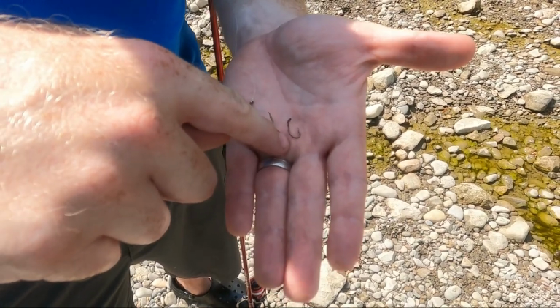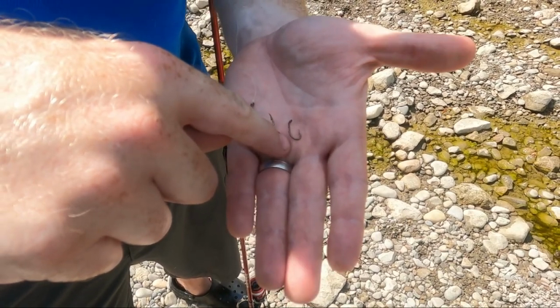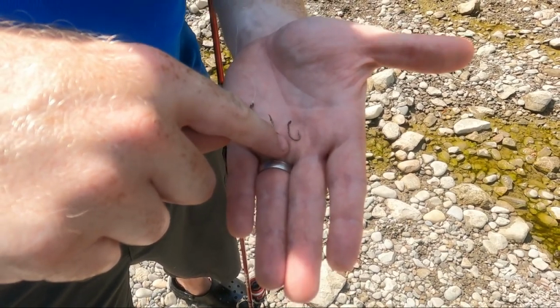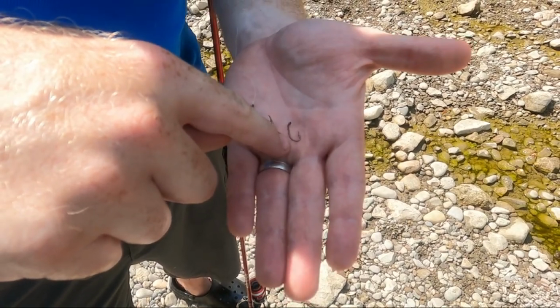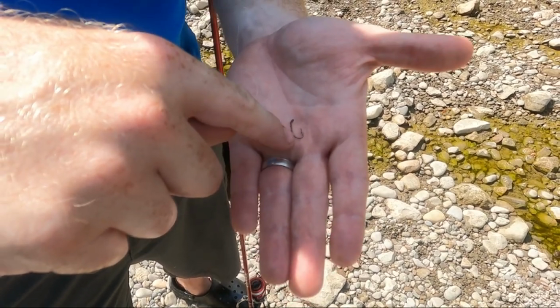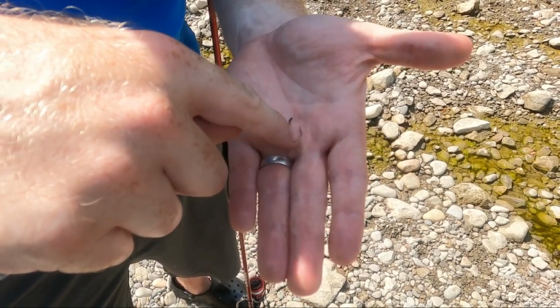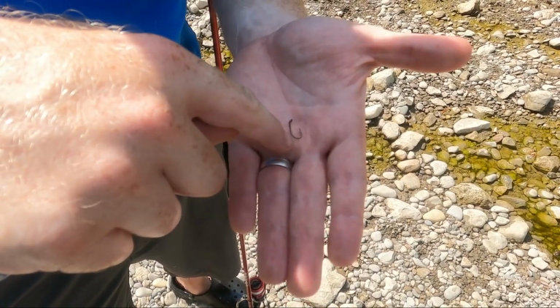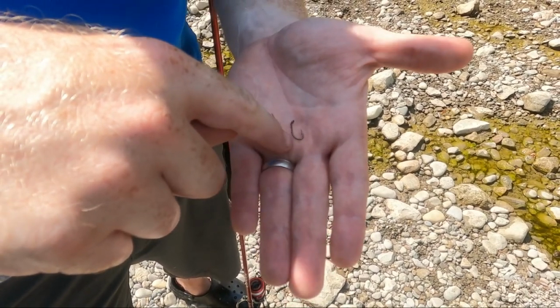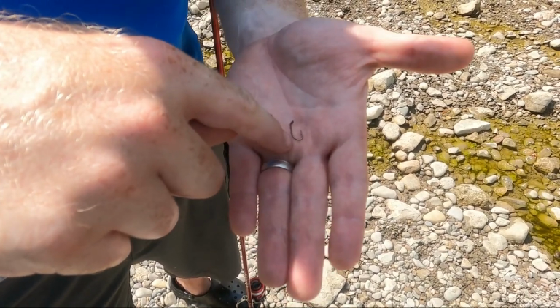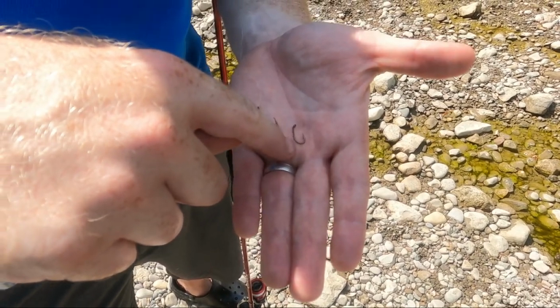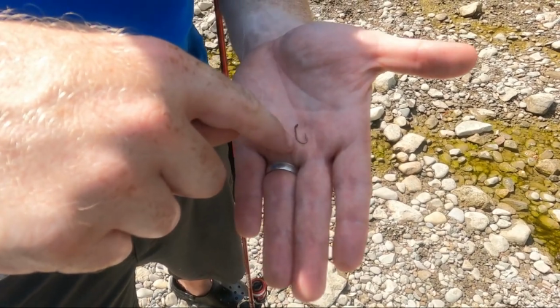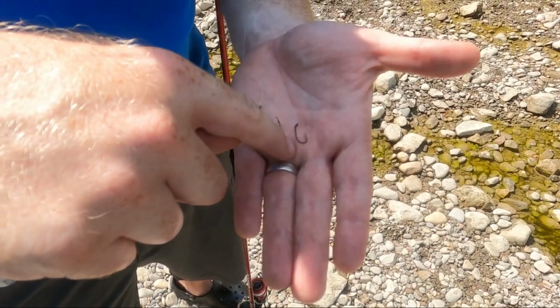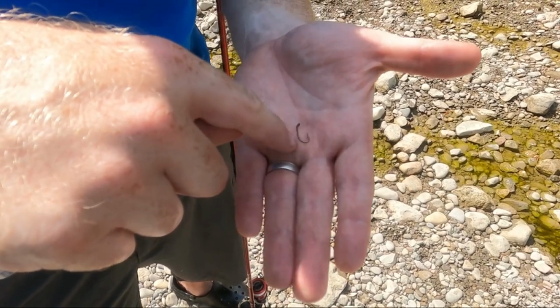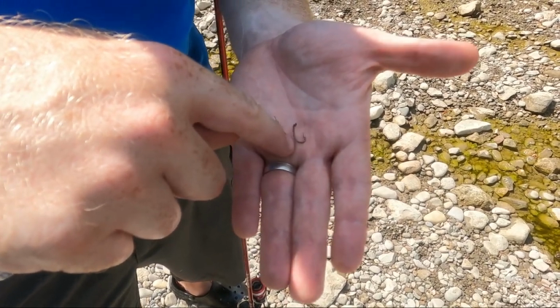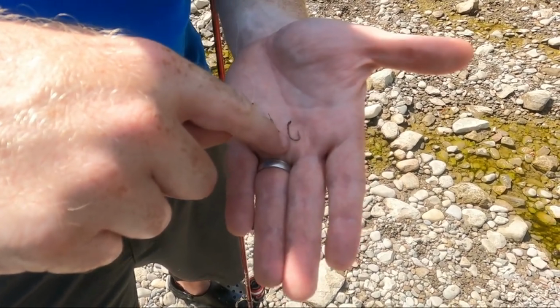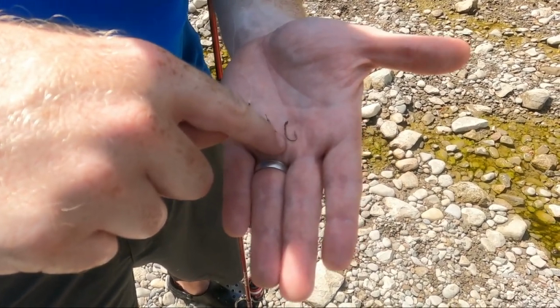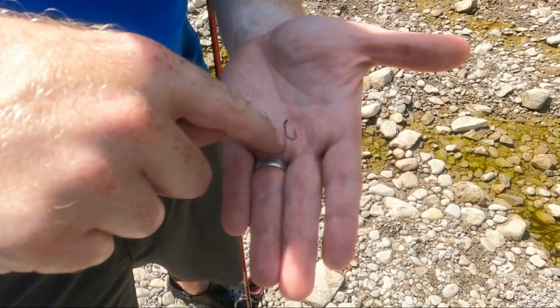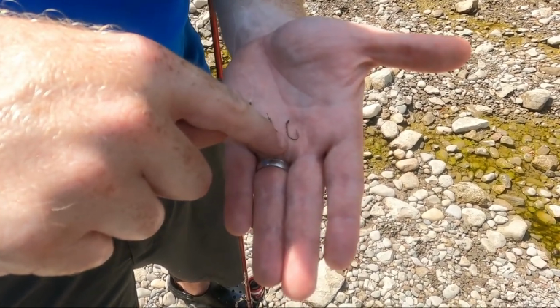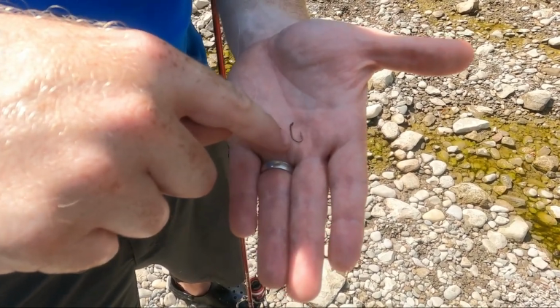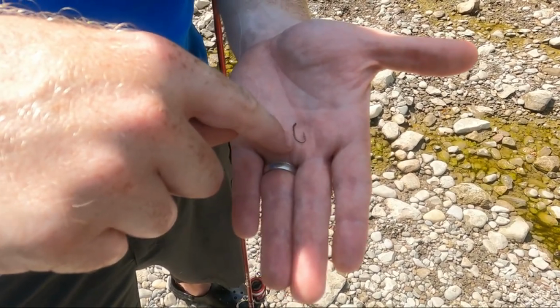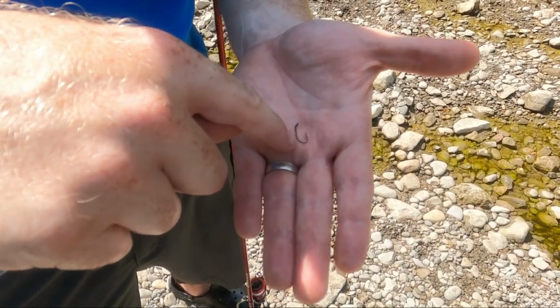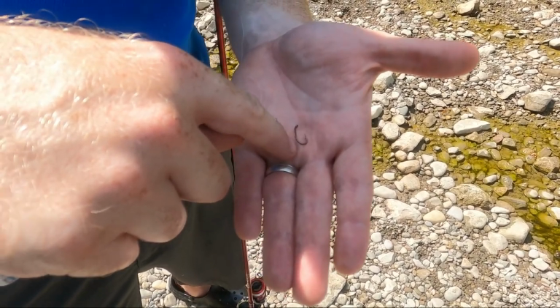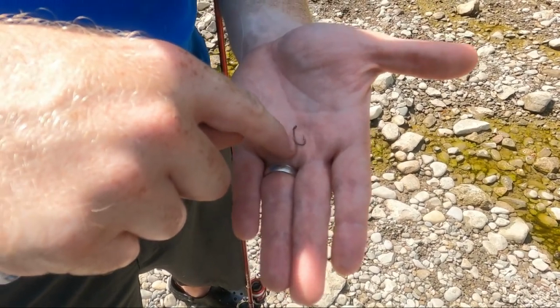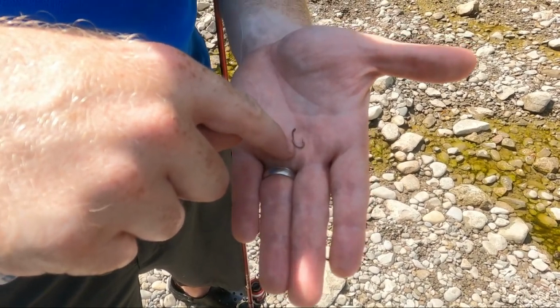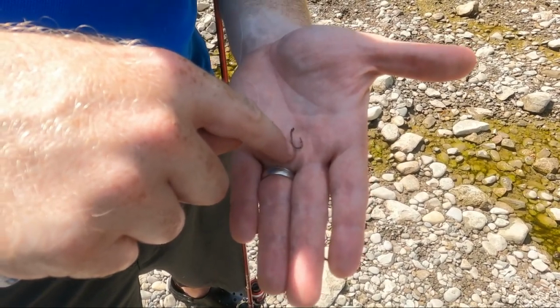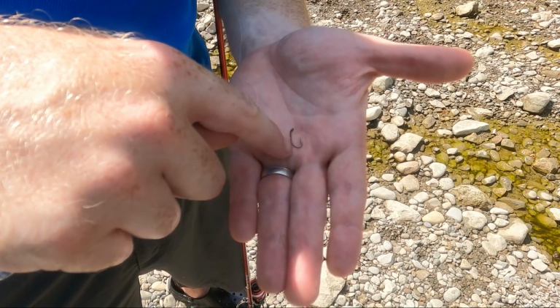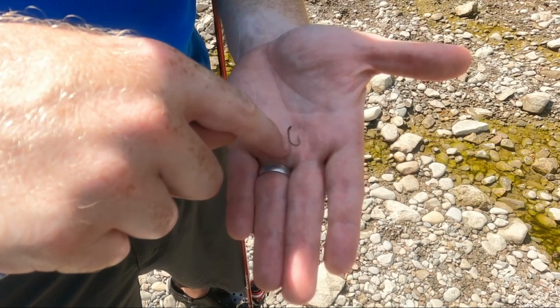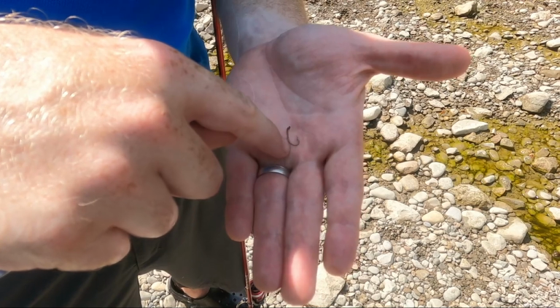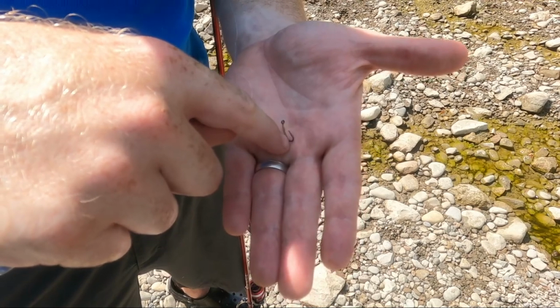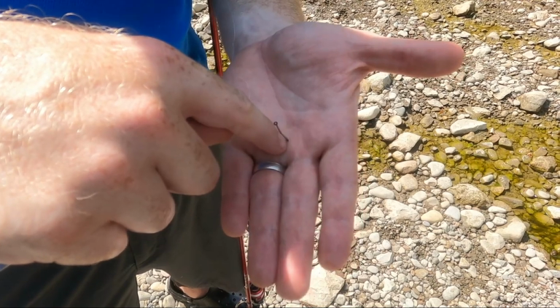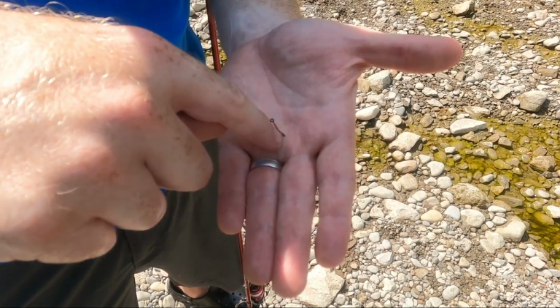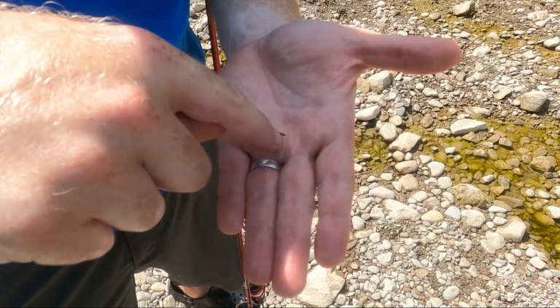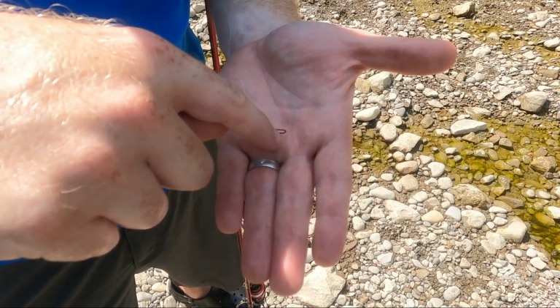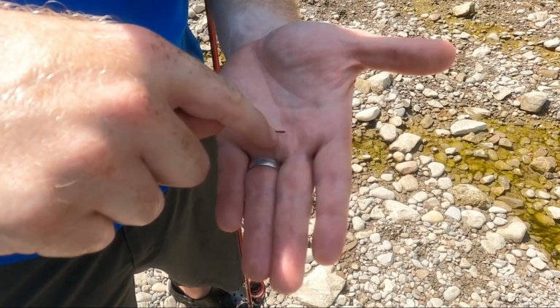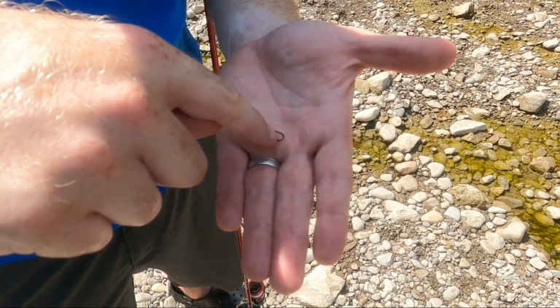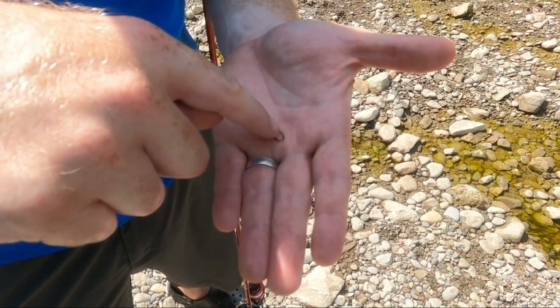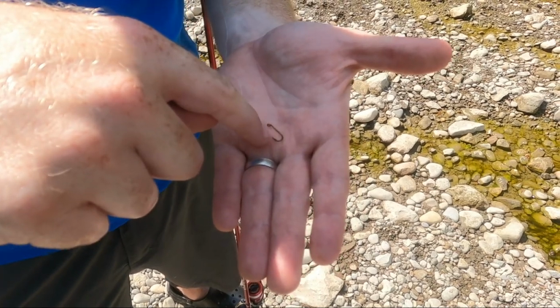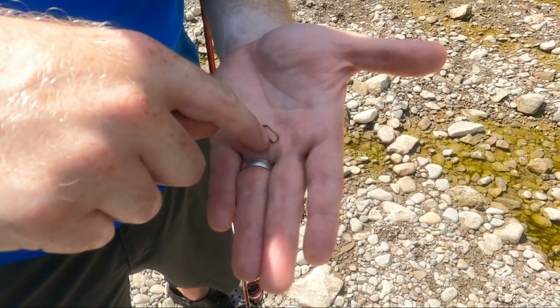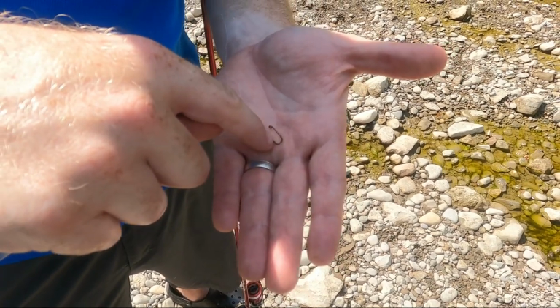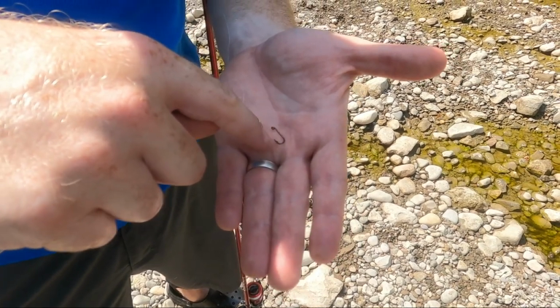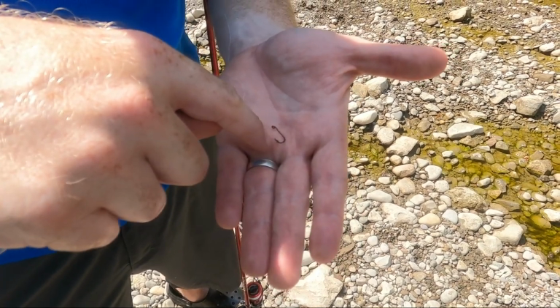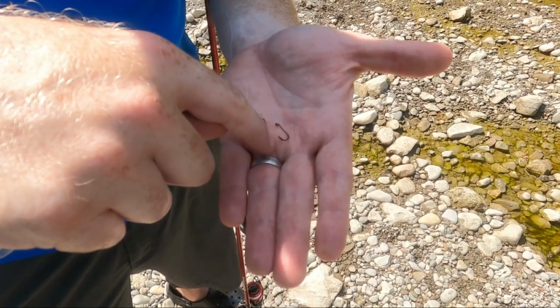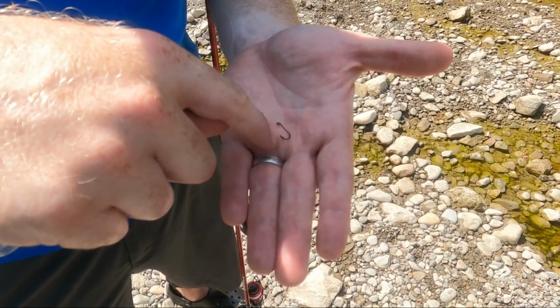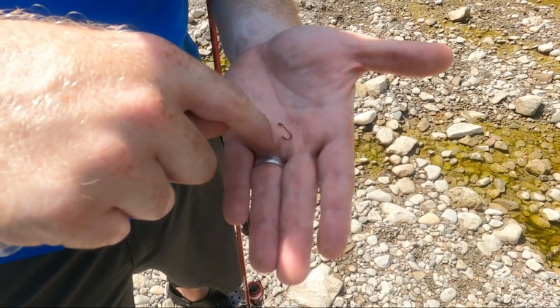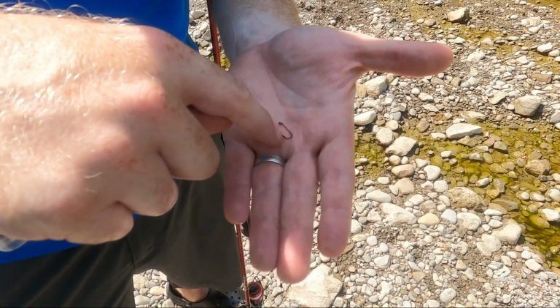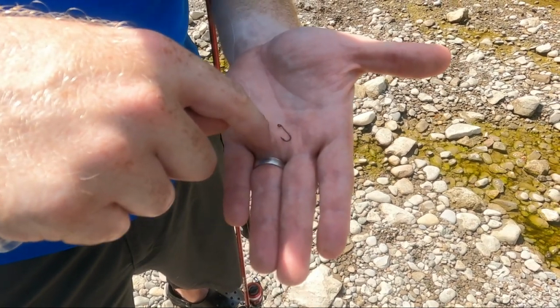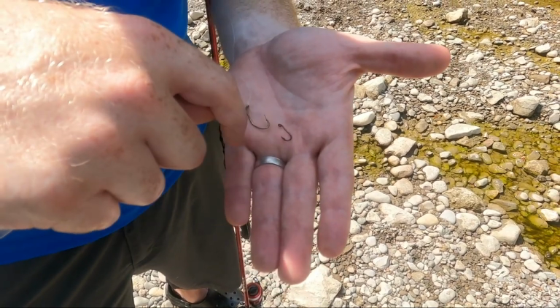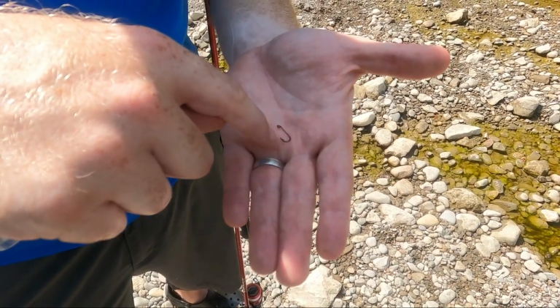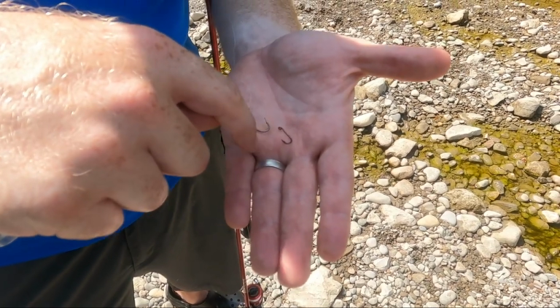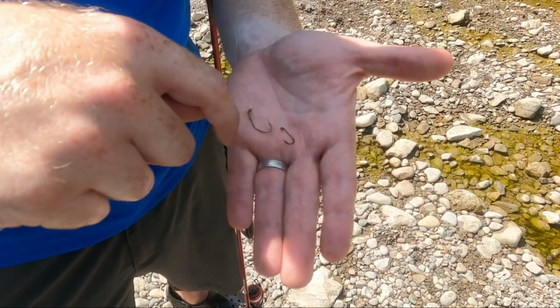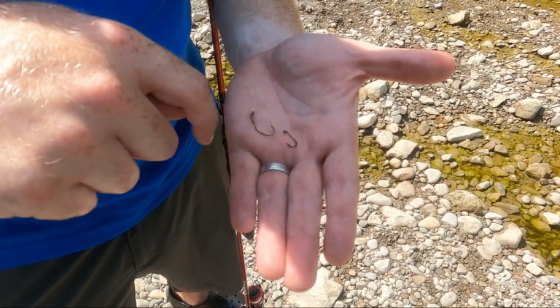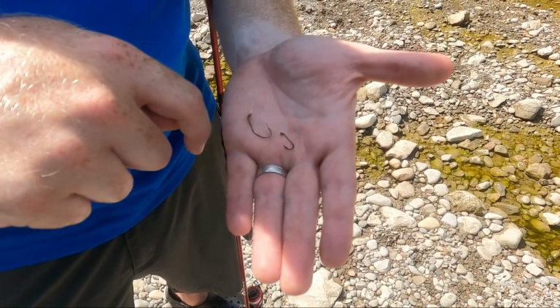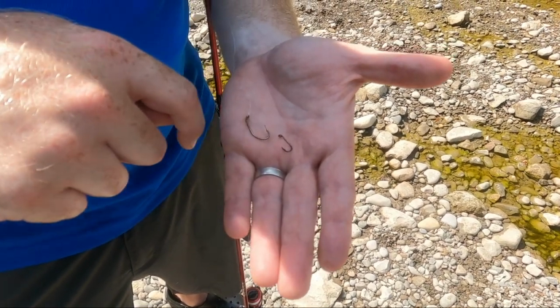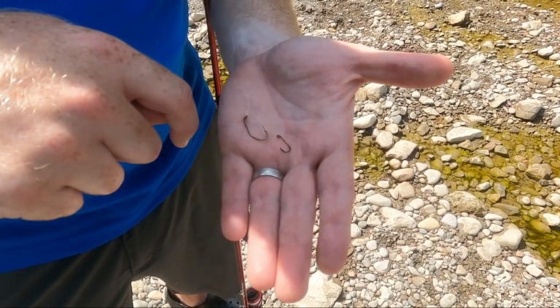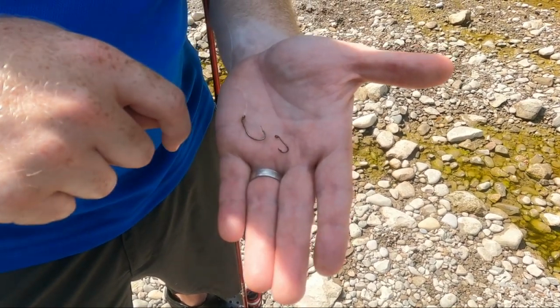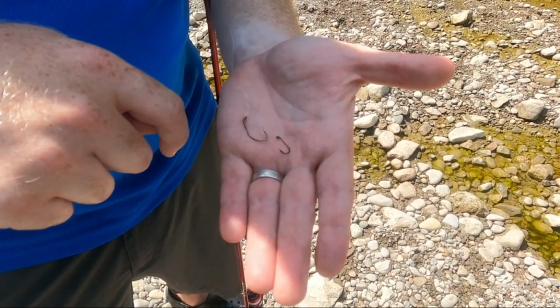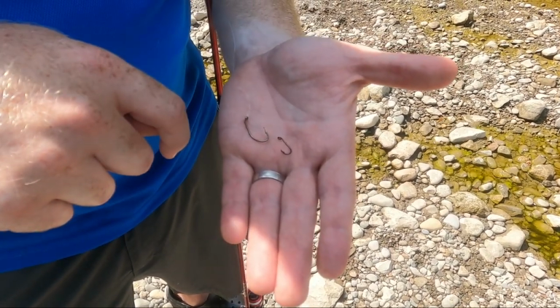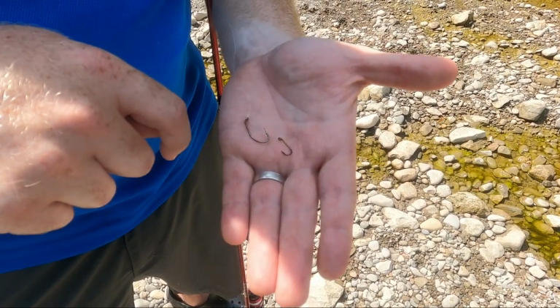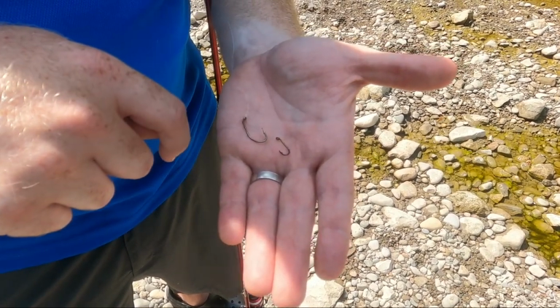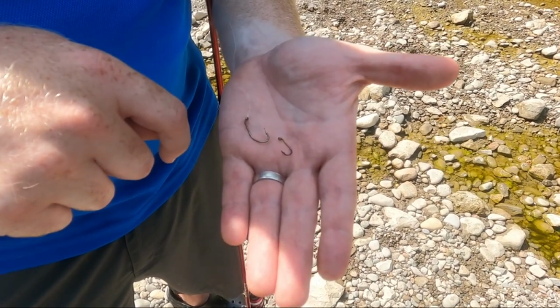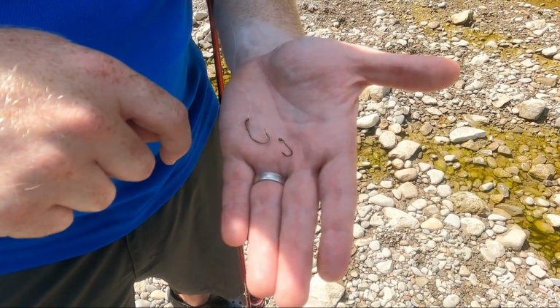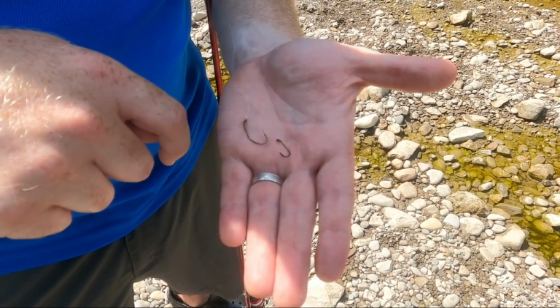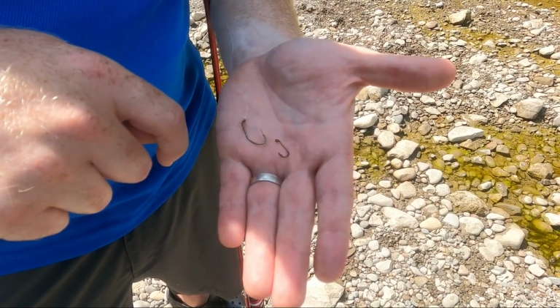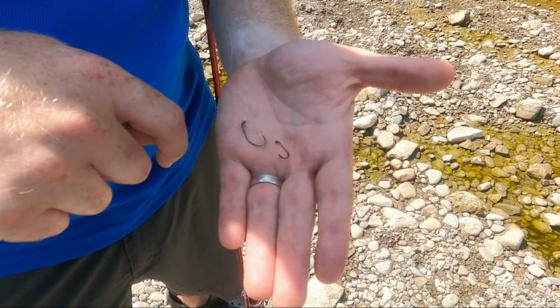A small piece of worm on a smaller hook is more likely to catch some of these really small fish. So when I do that, hopefully we get a couple more fish on the line.